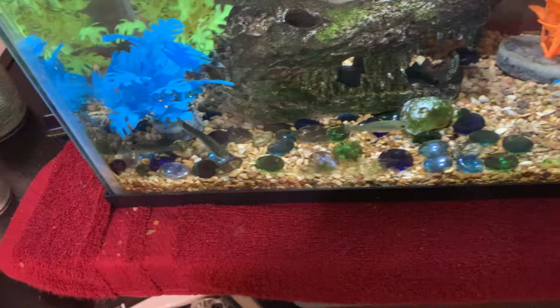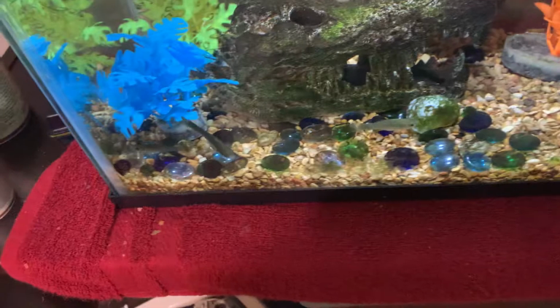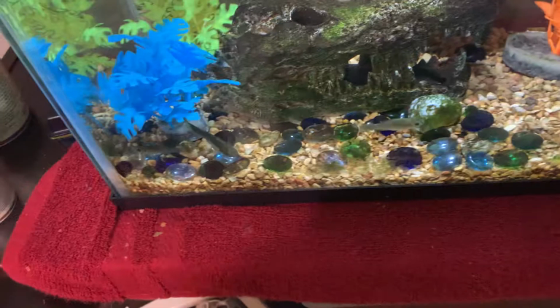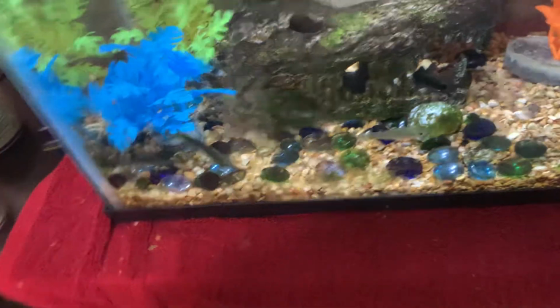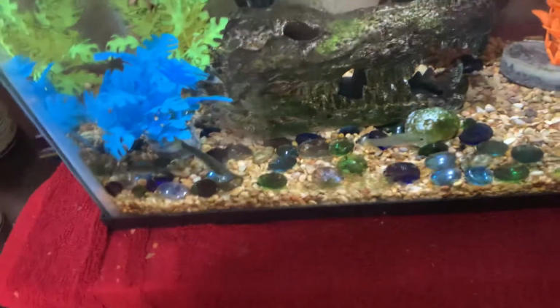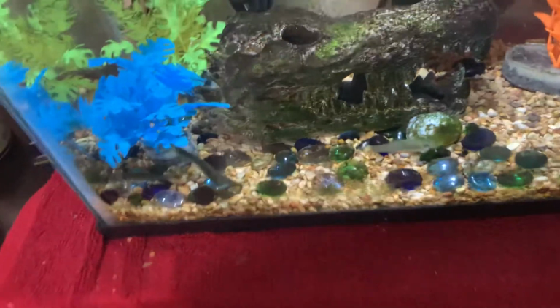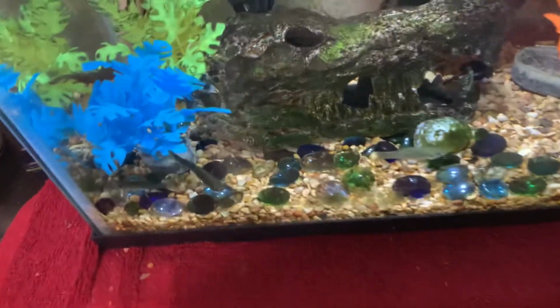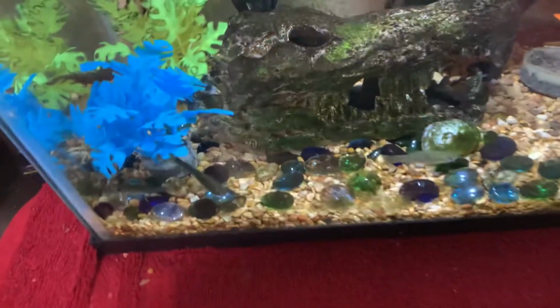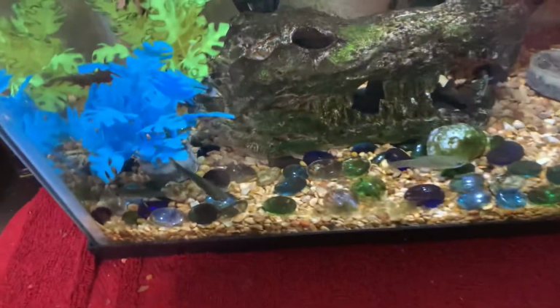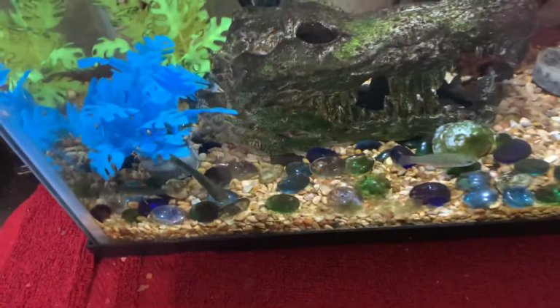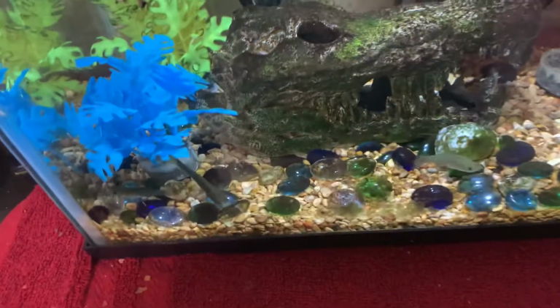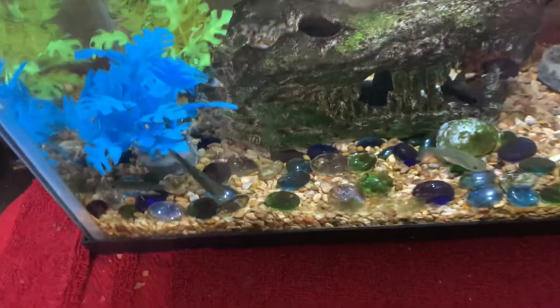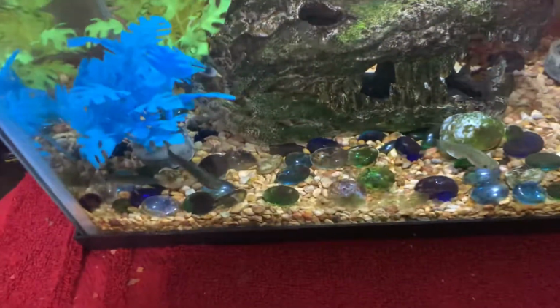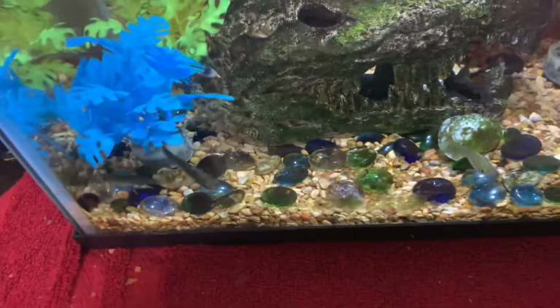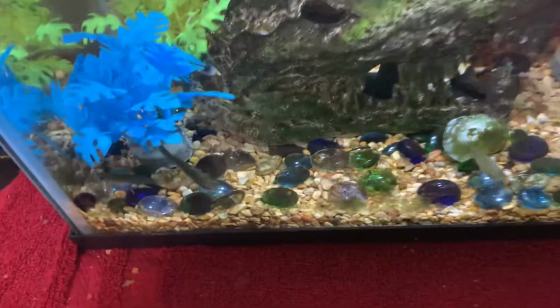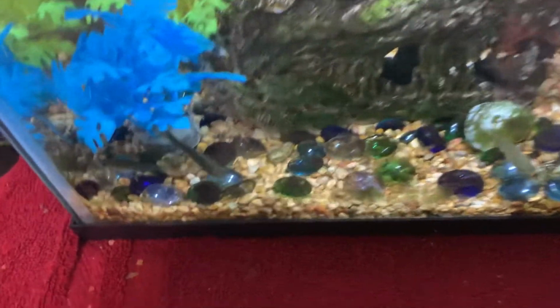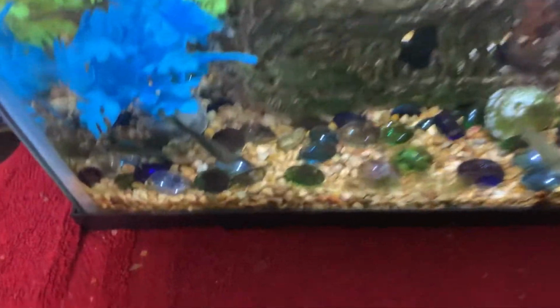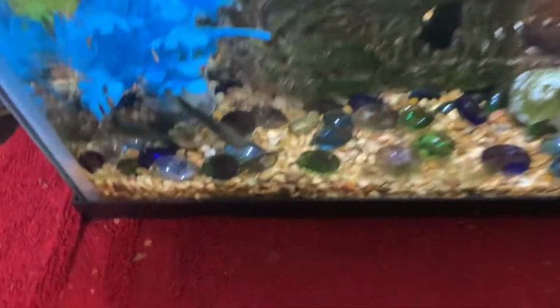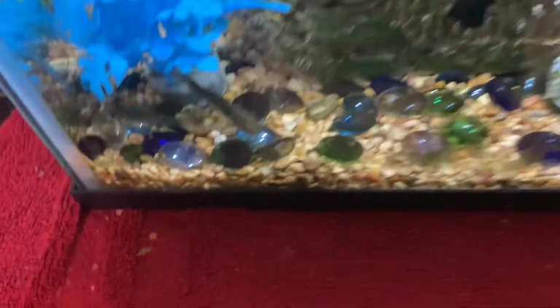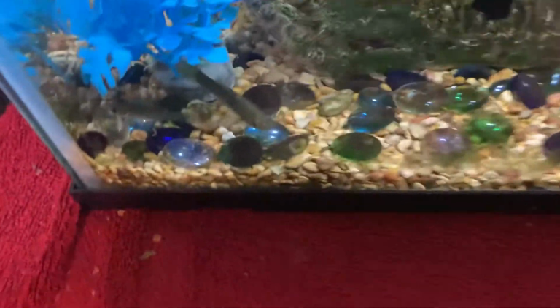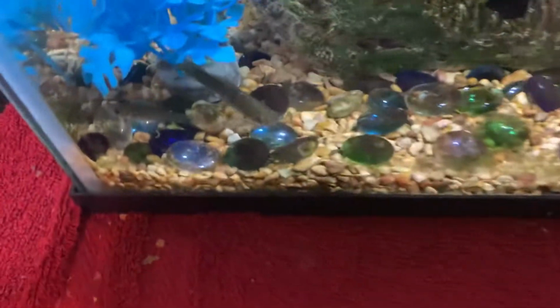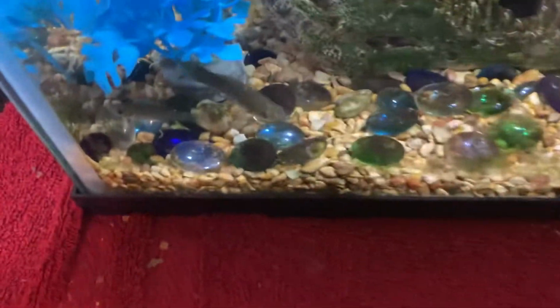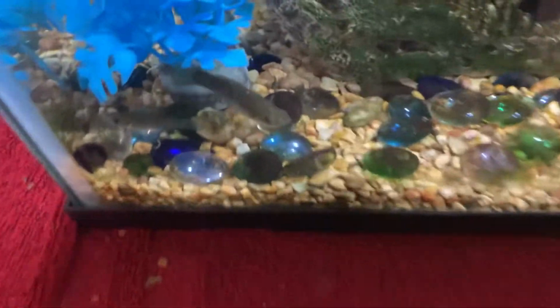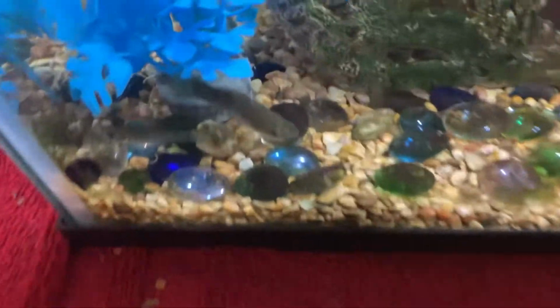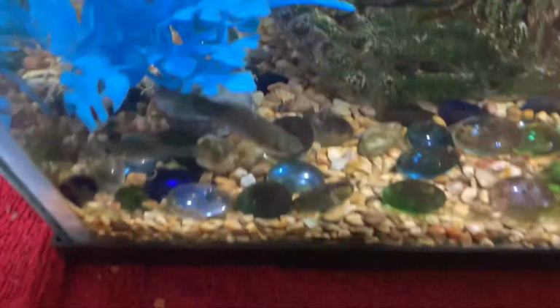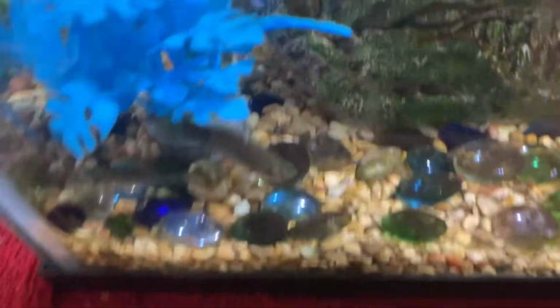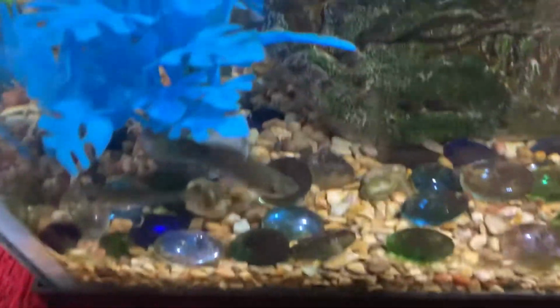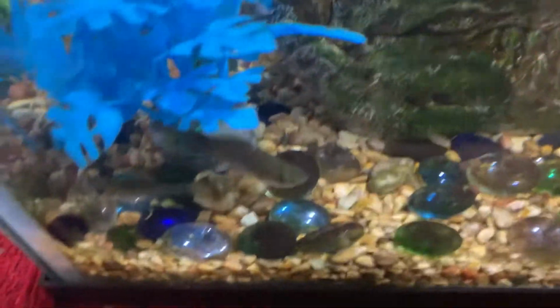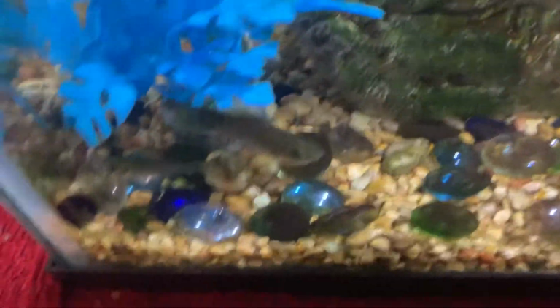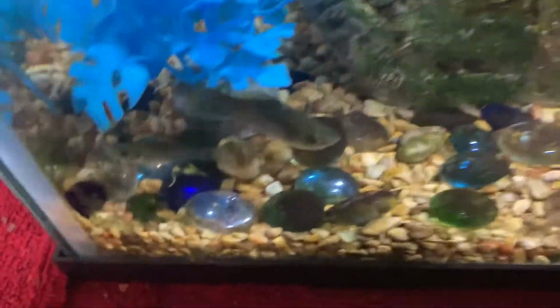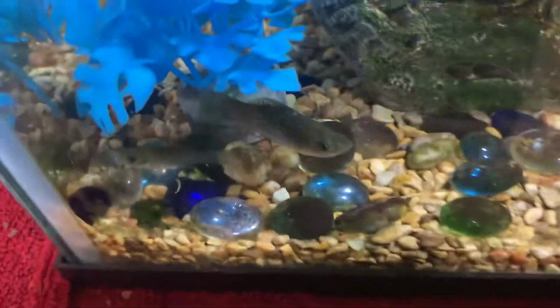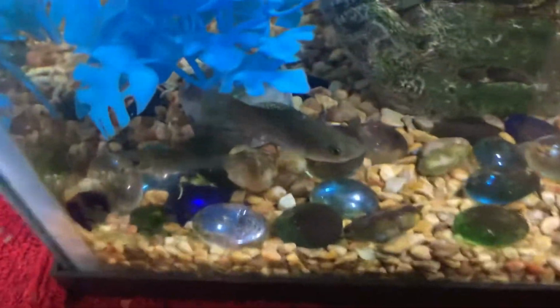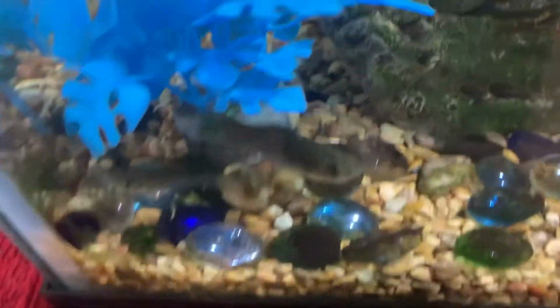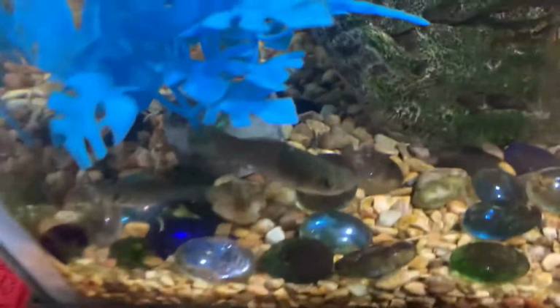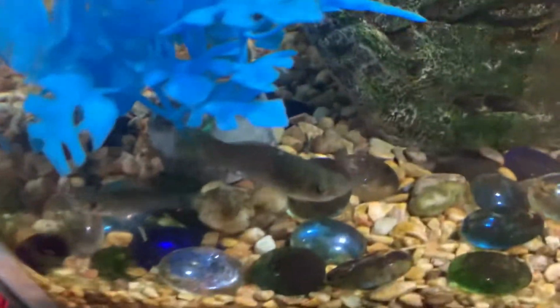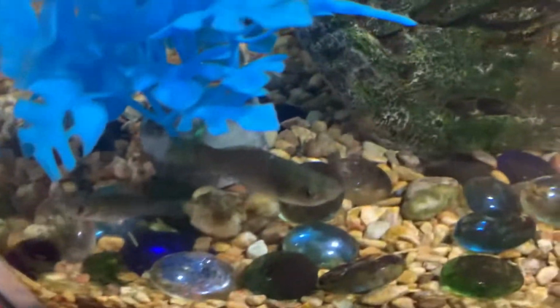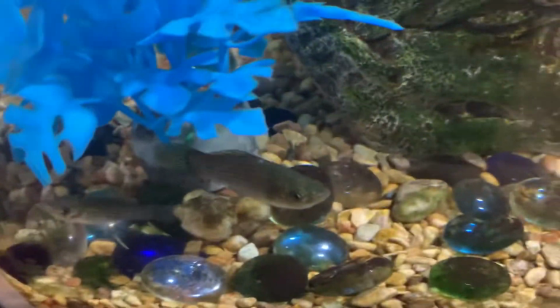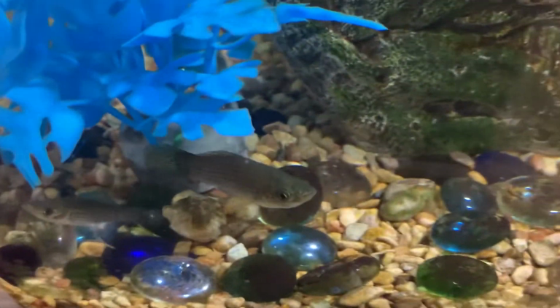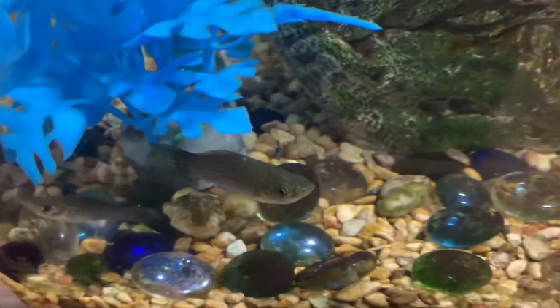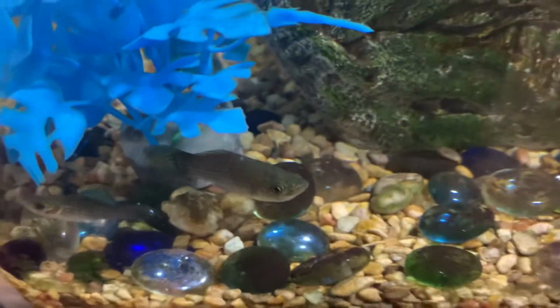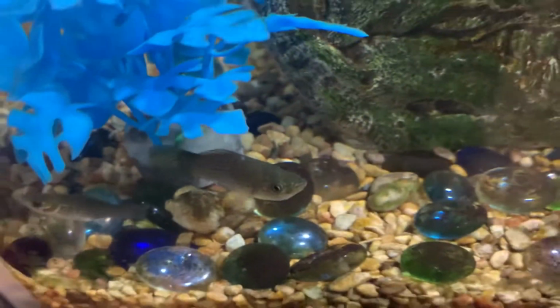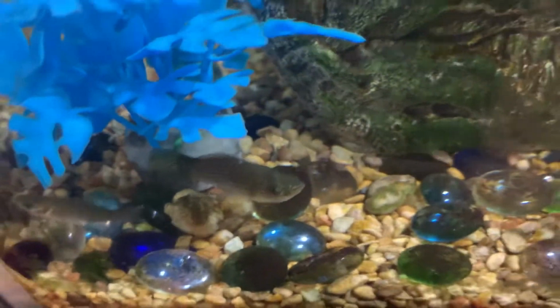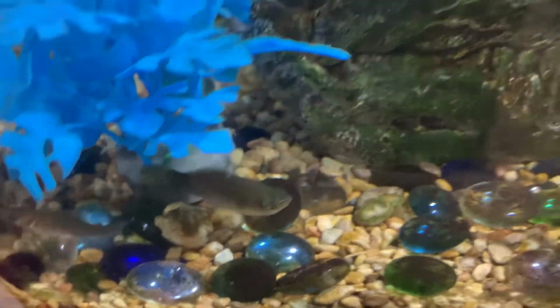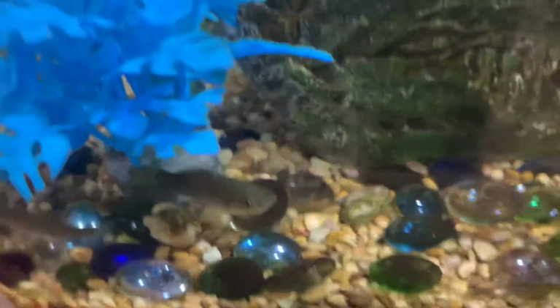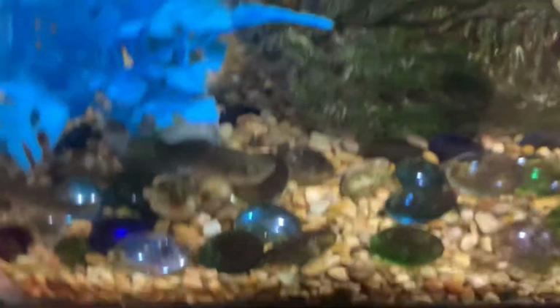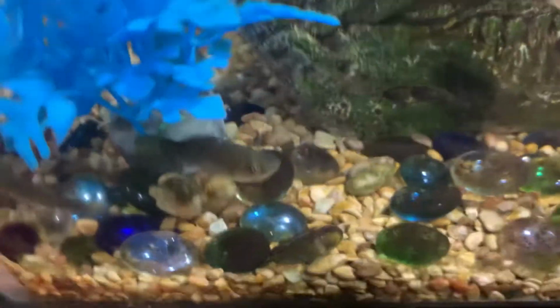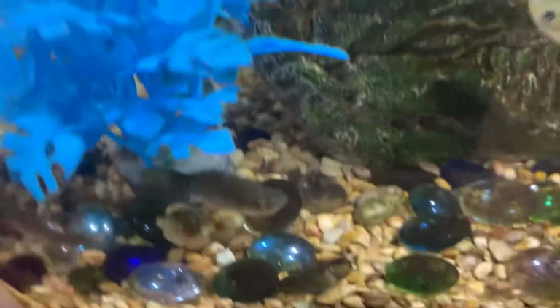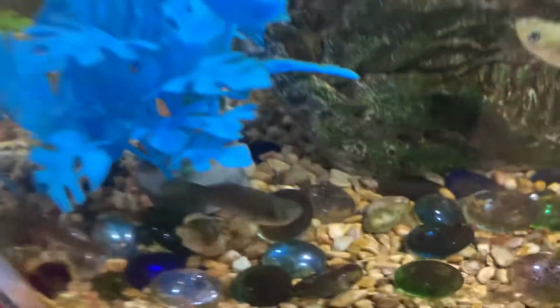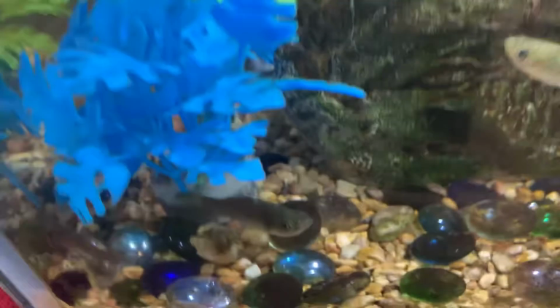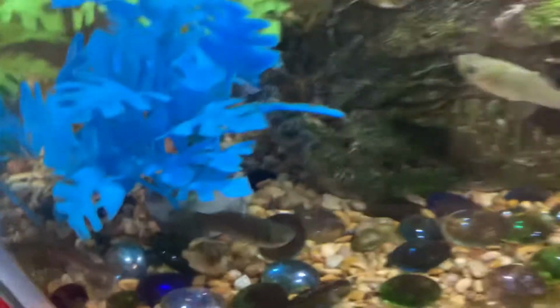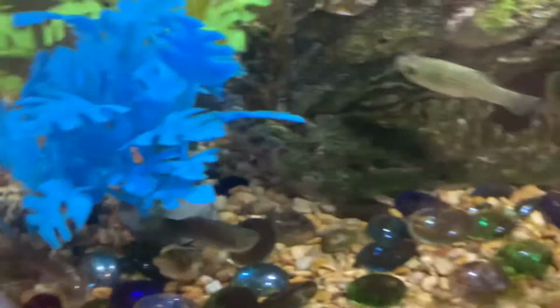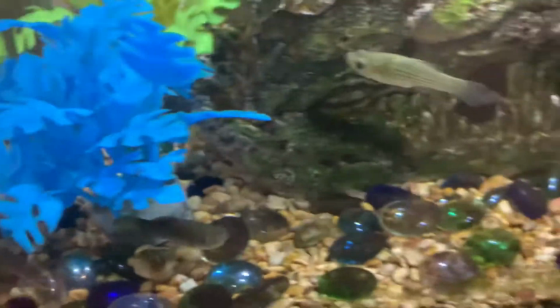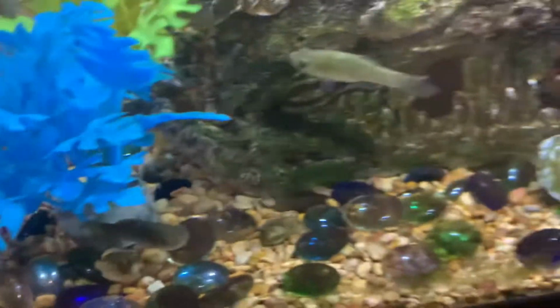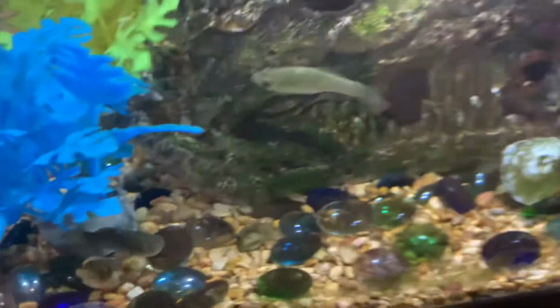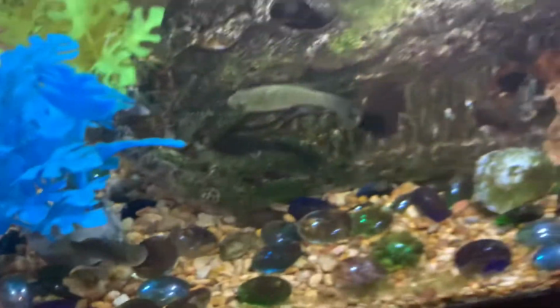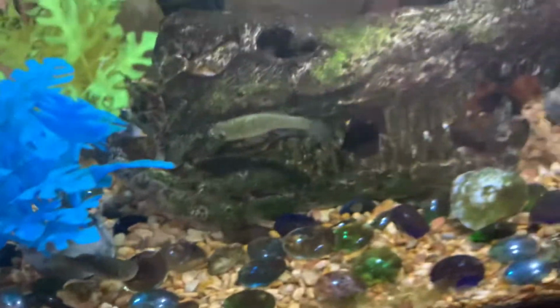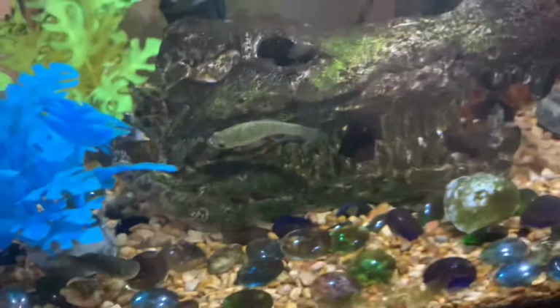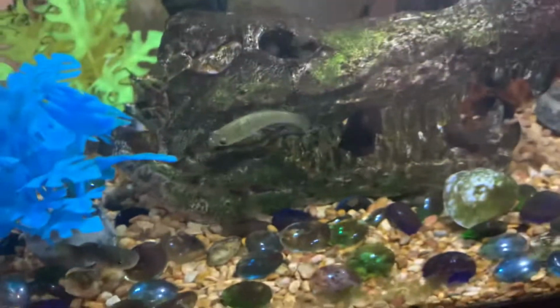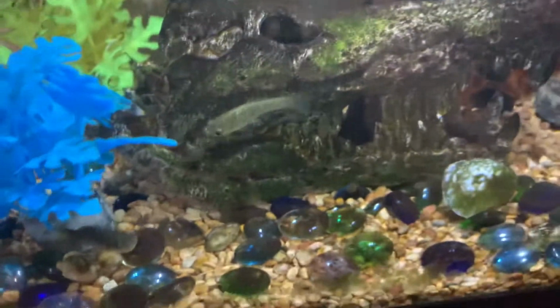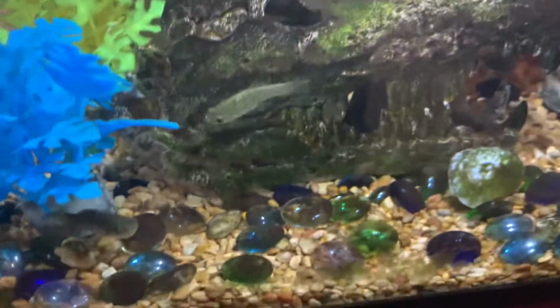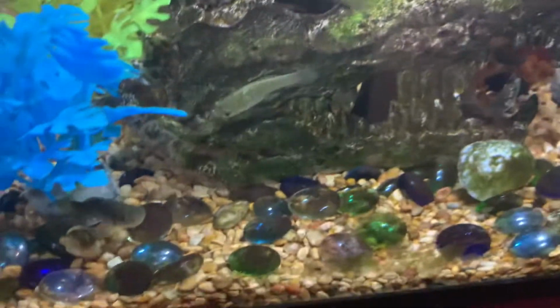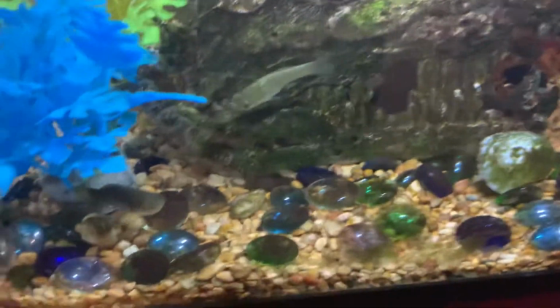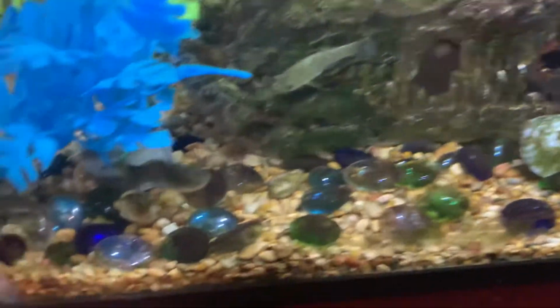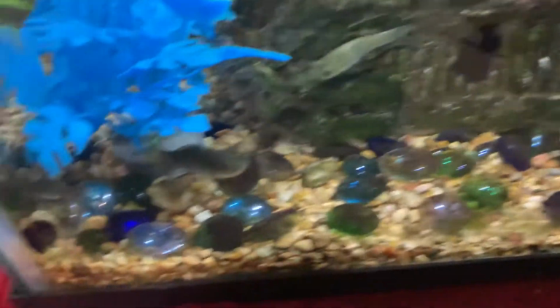I'm going to be posting what I did over the last two days when it comes to minnow traps. I've been putting some minnow traps out.